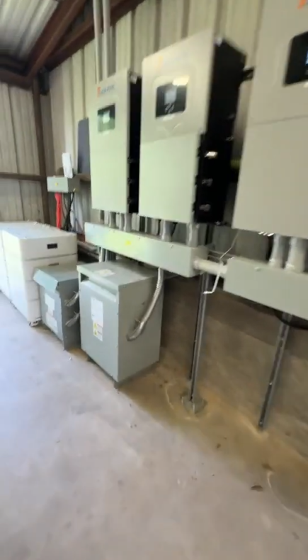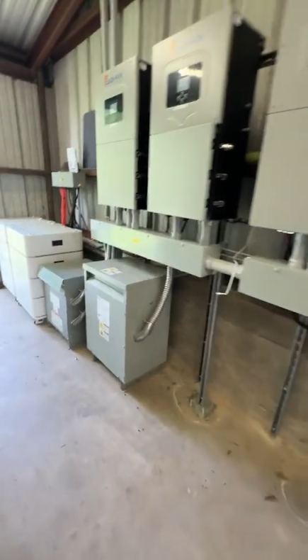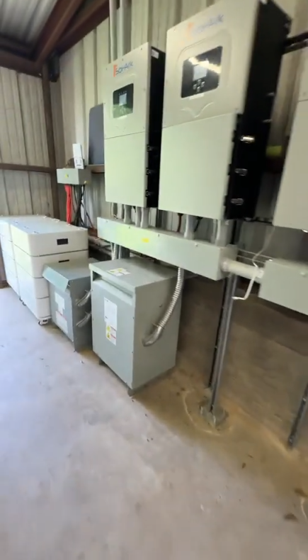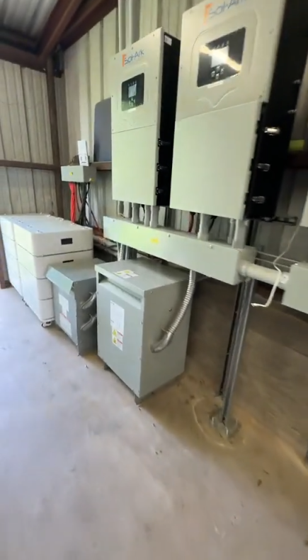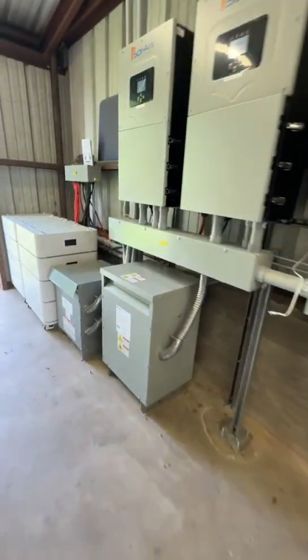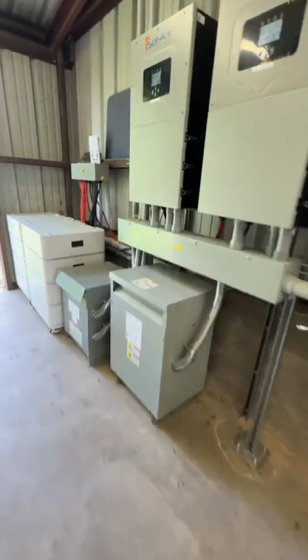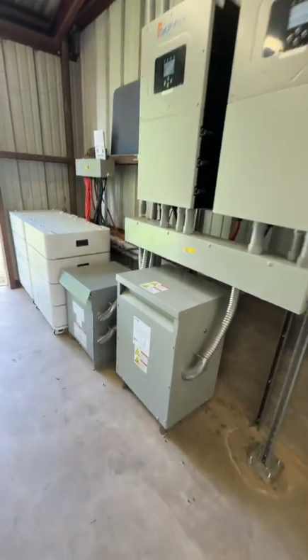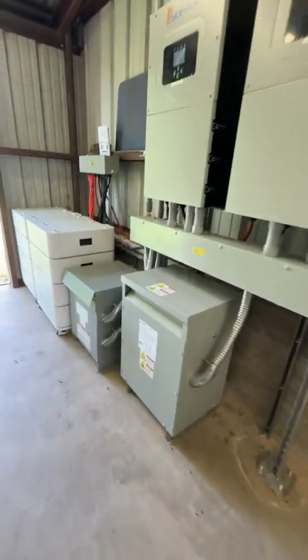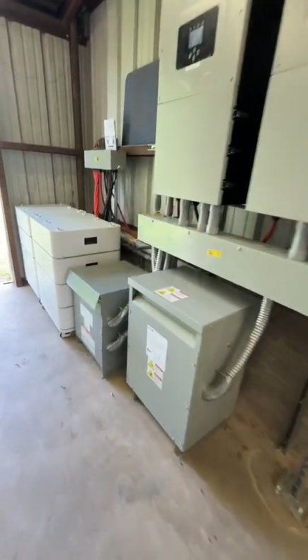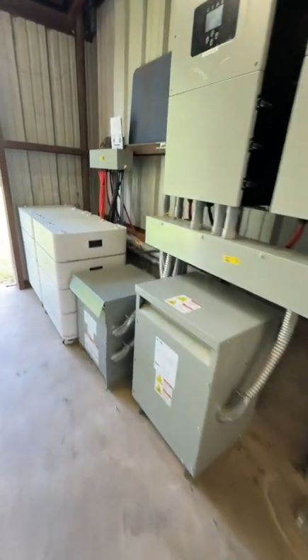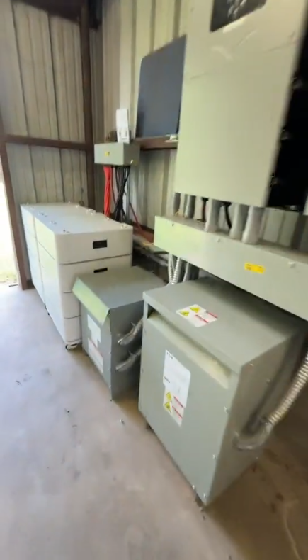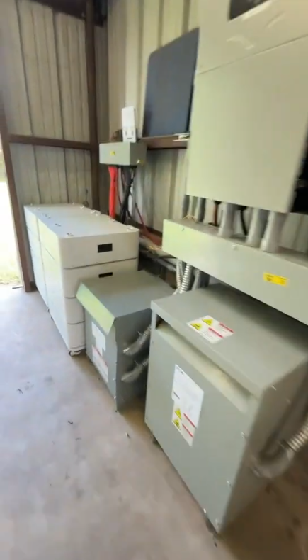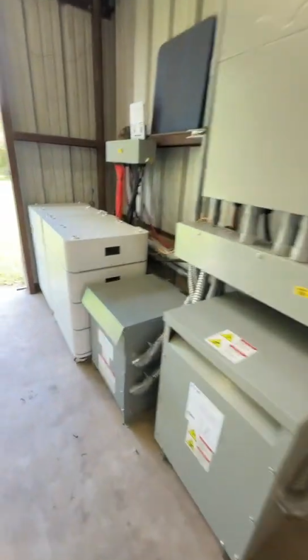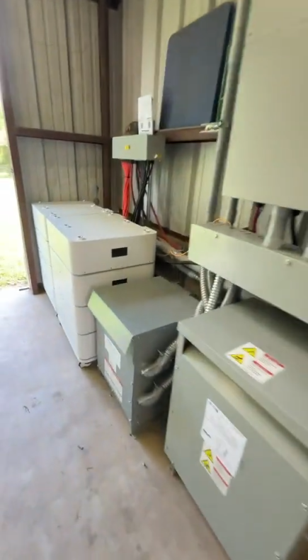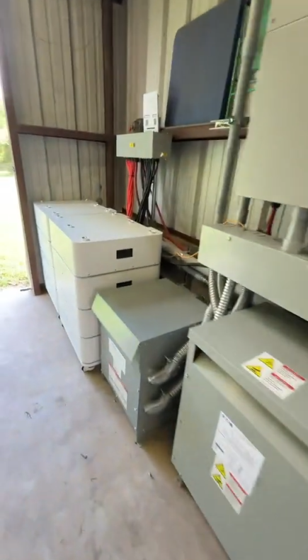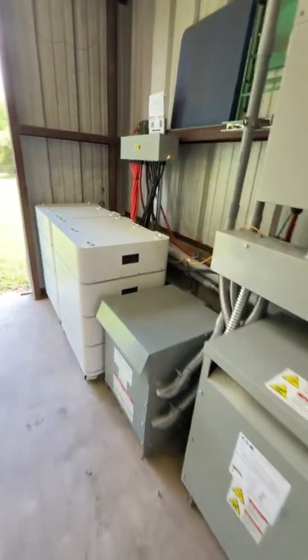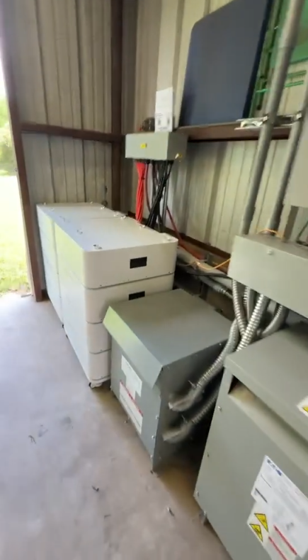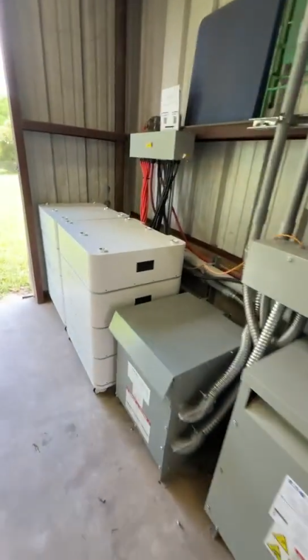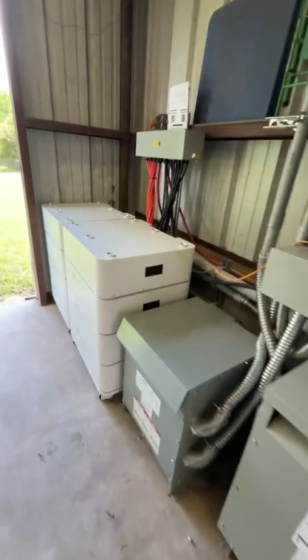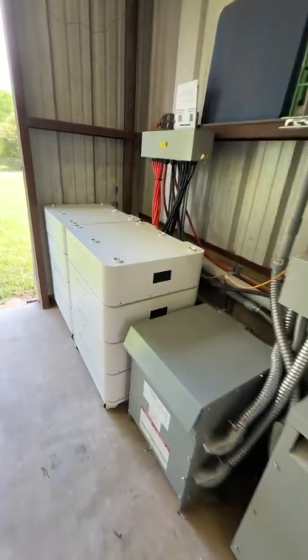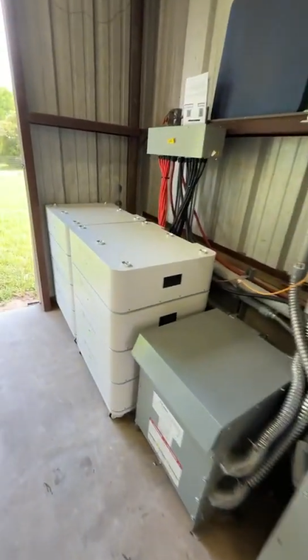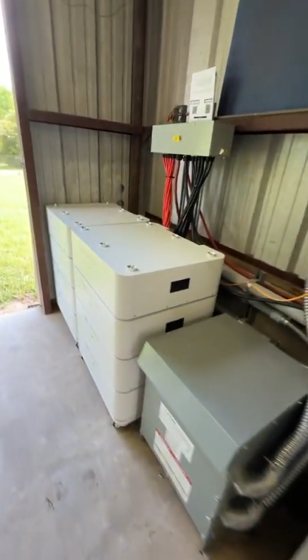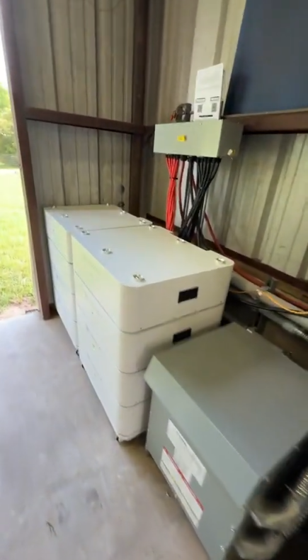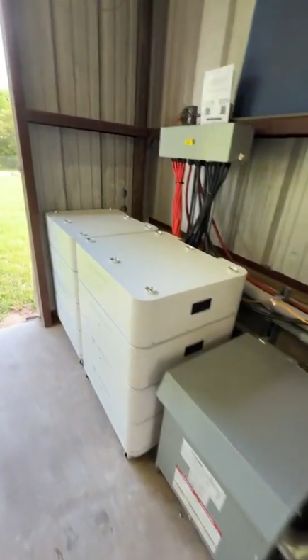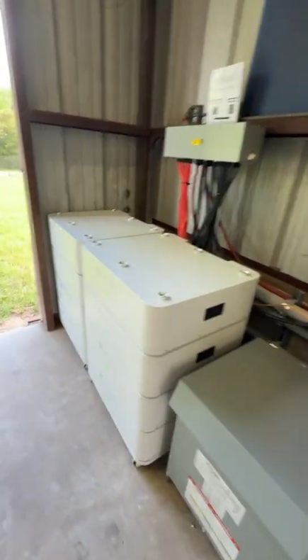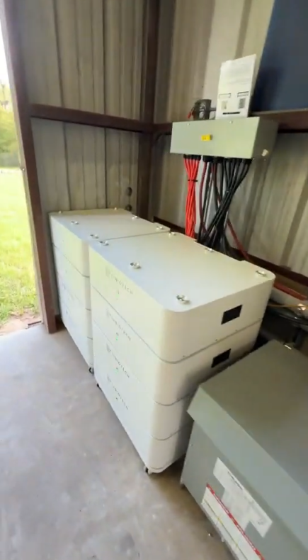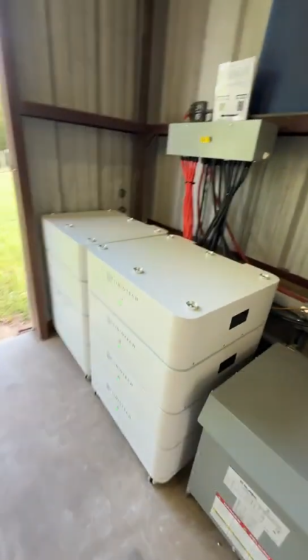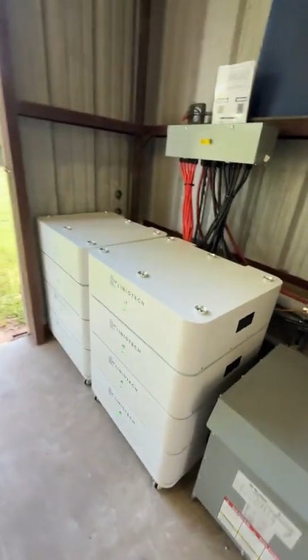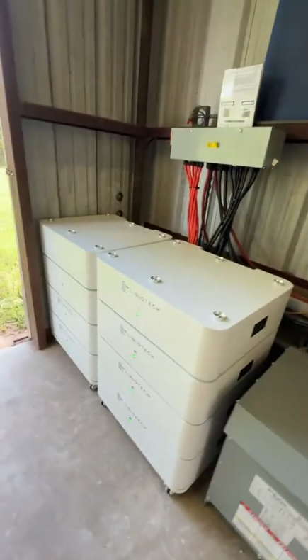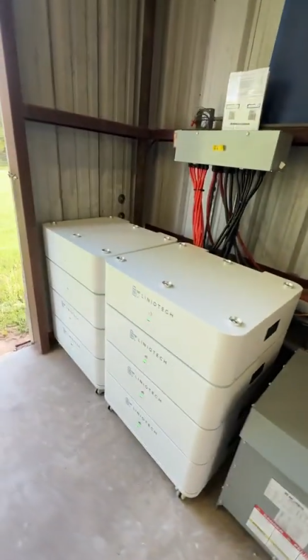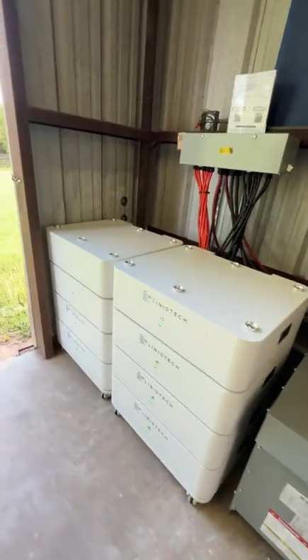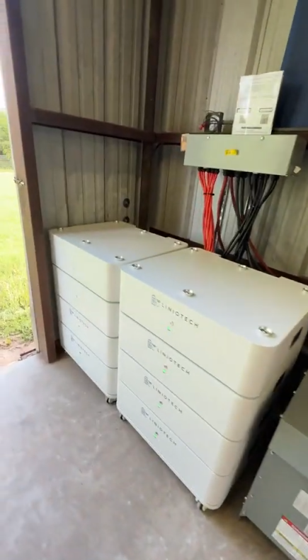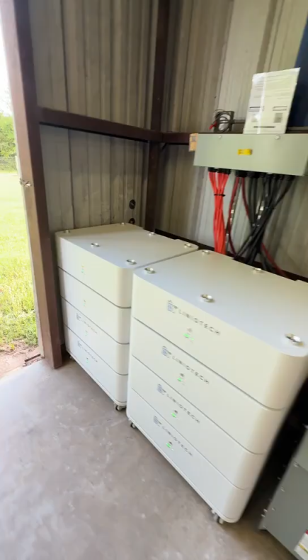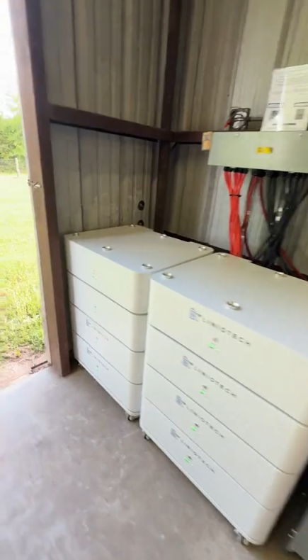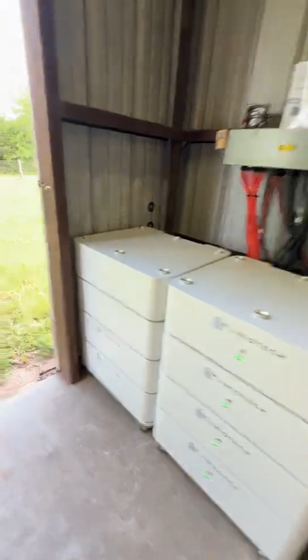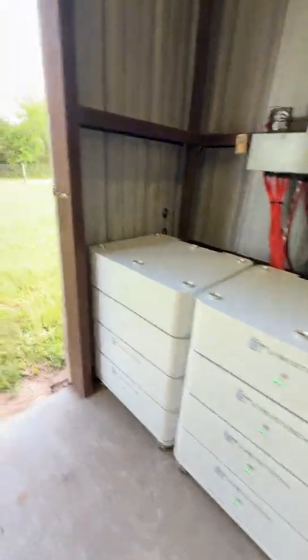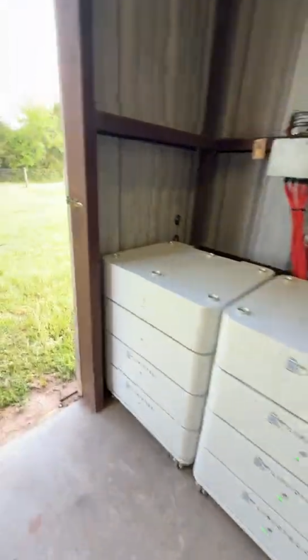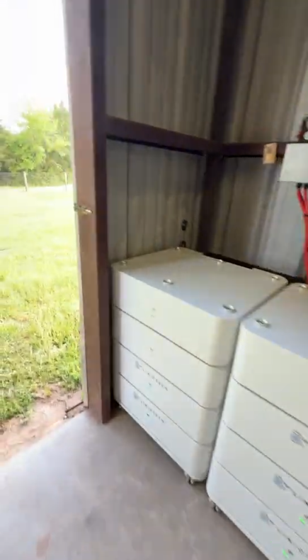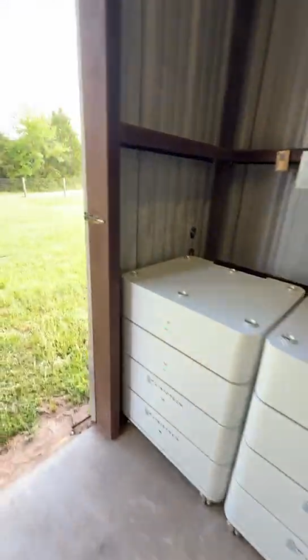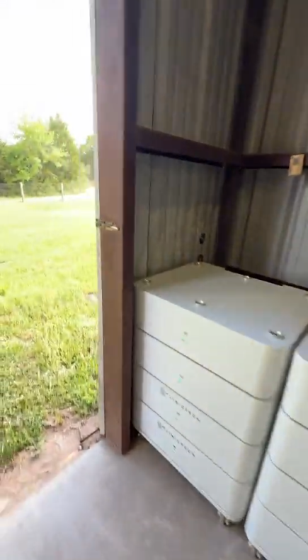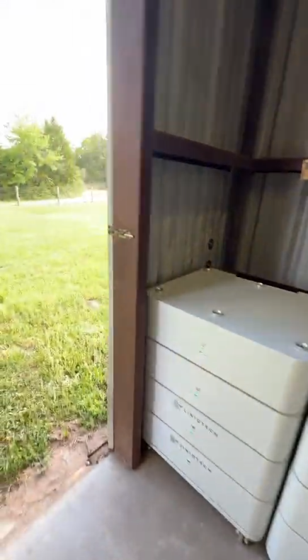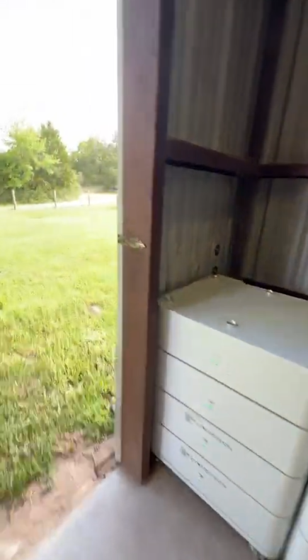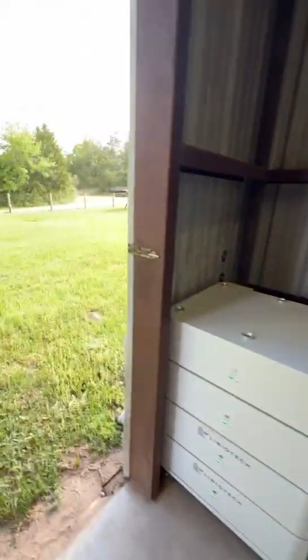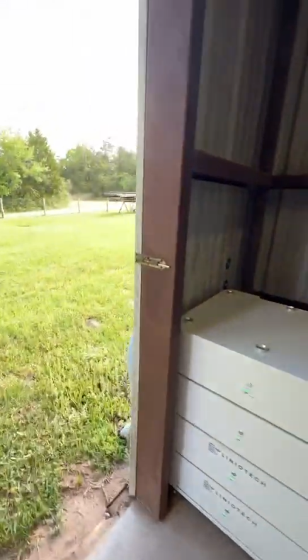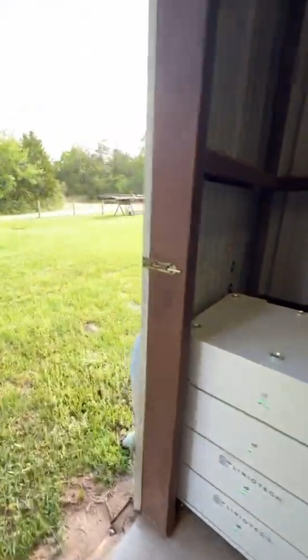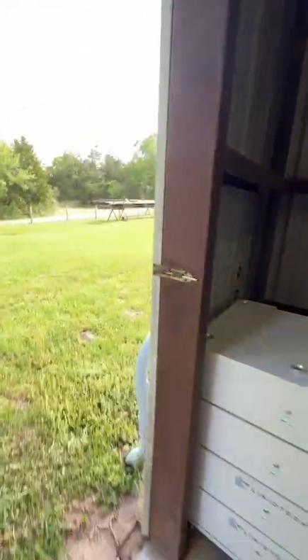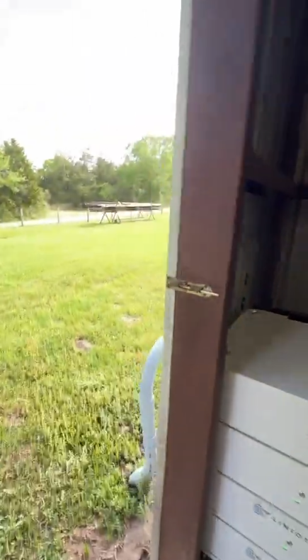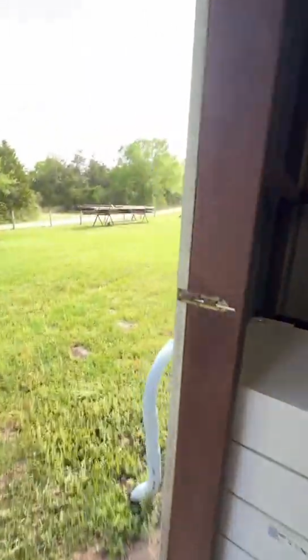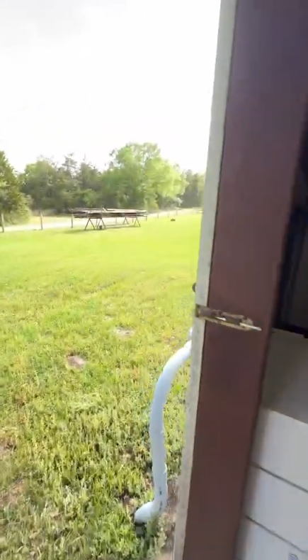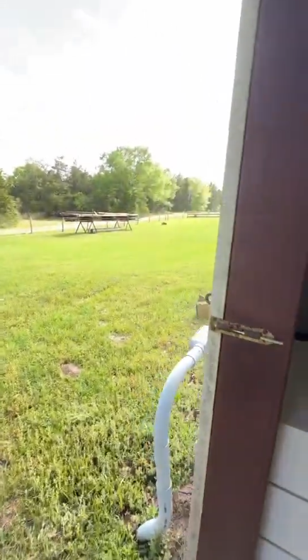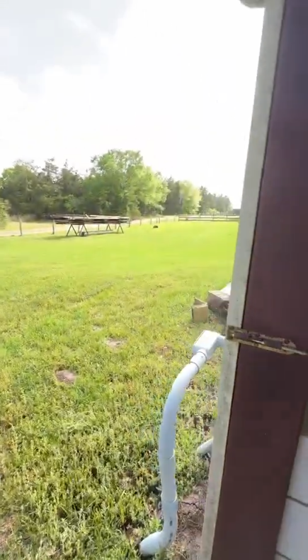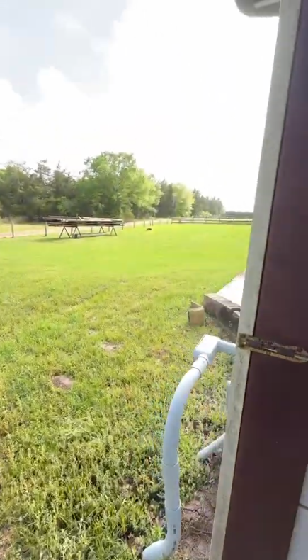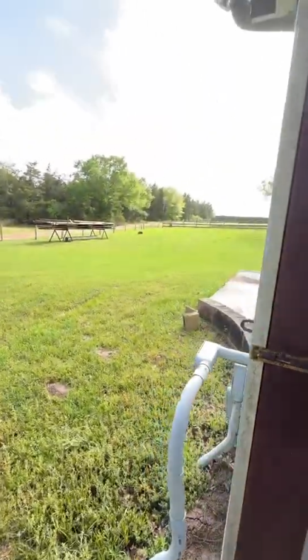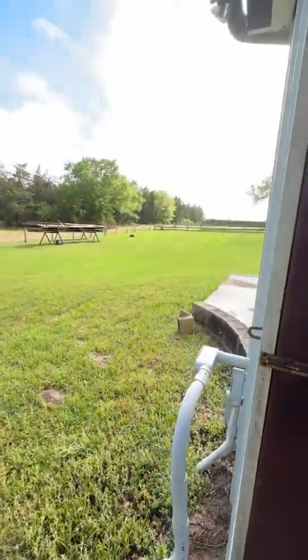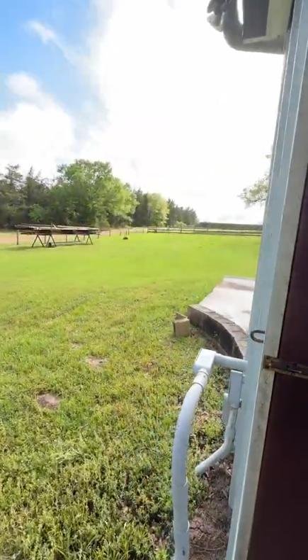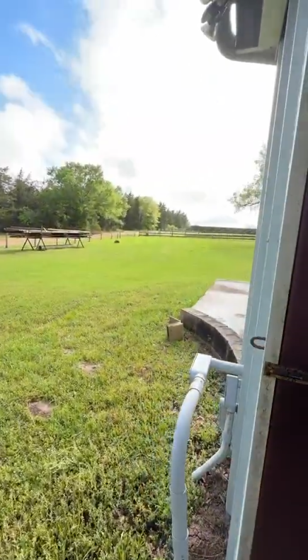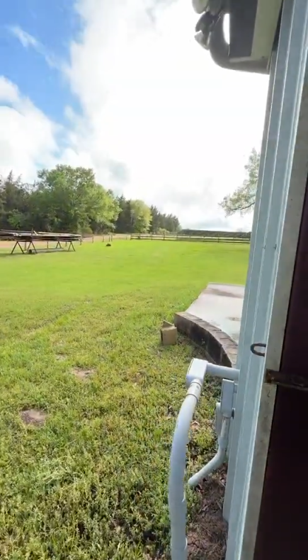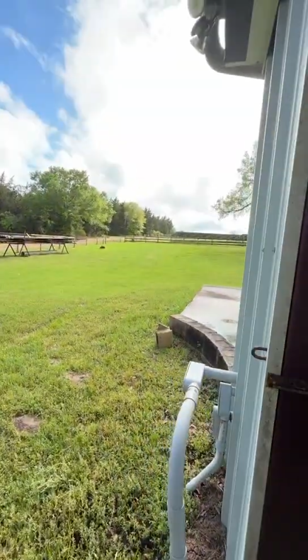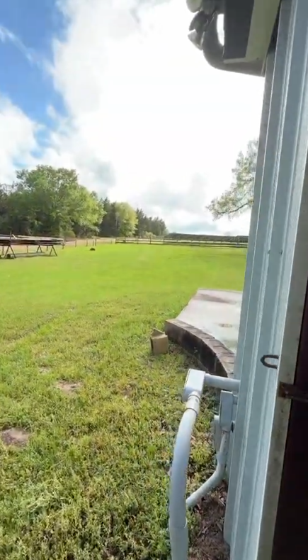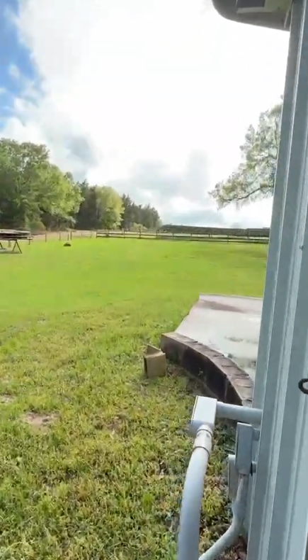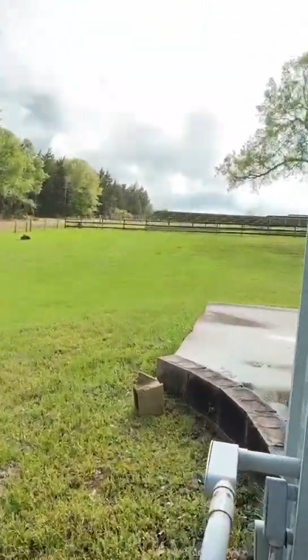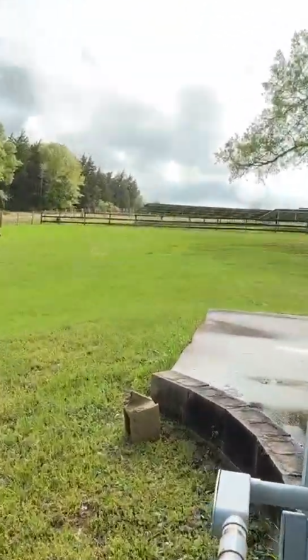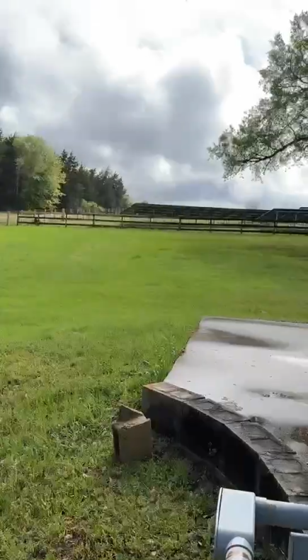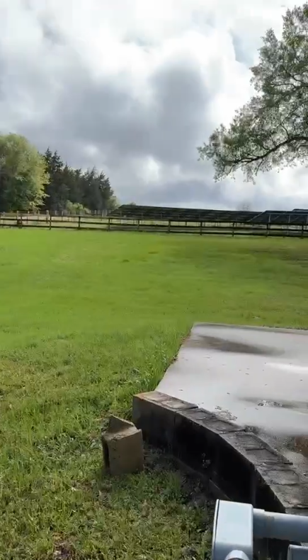And we have another 80 kilowatt of batteries over here, and again that's our Solark from in the back.